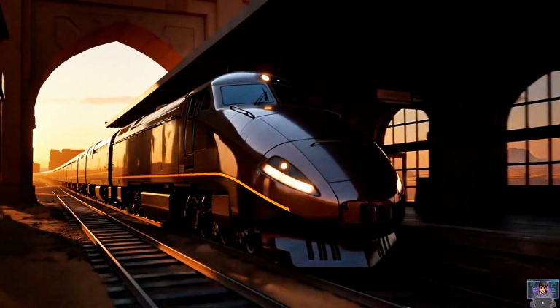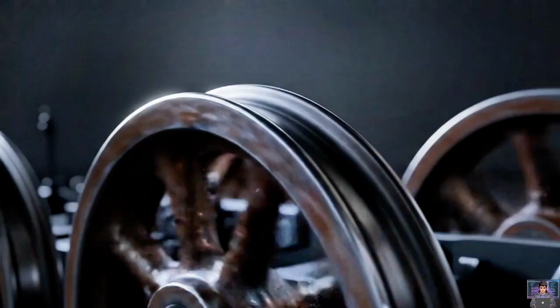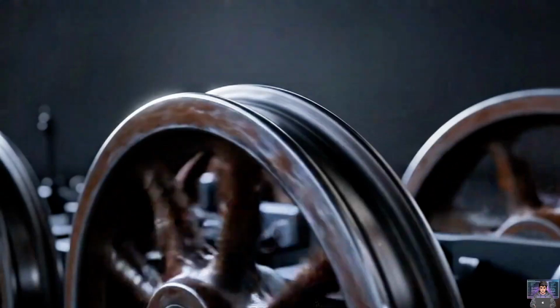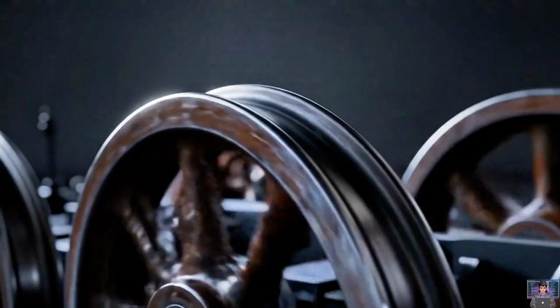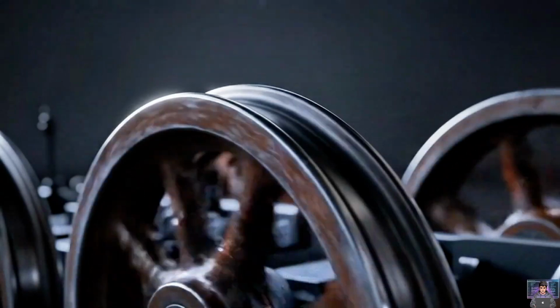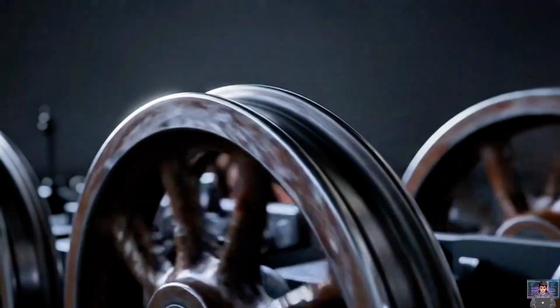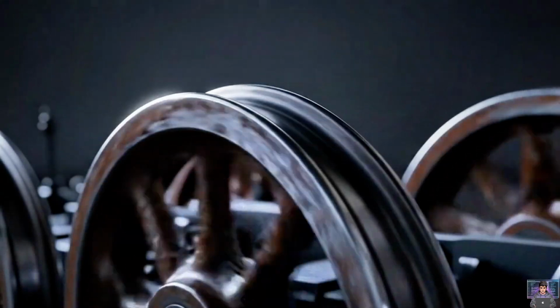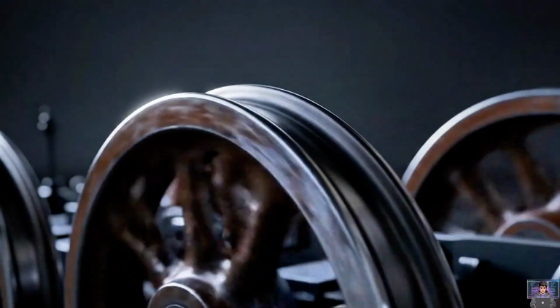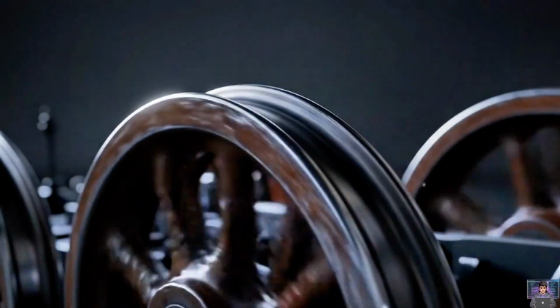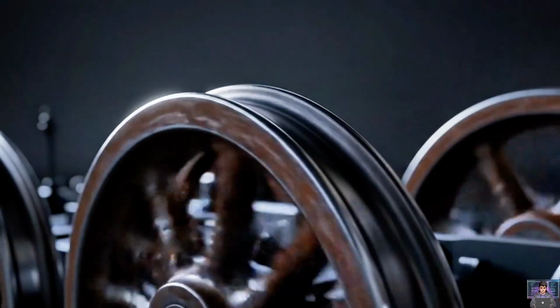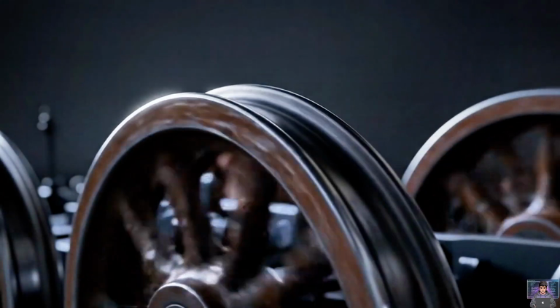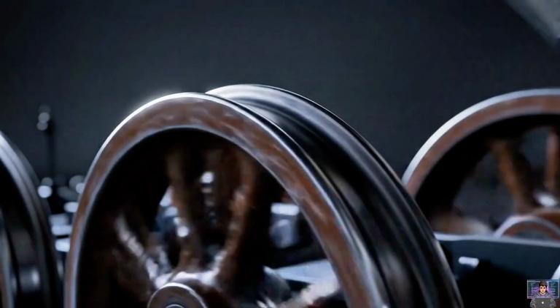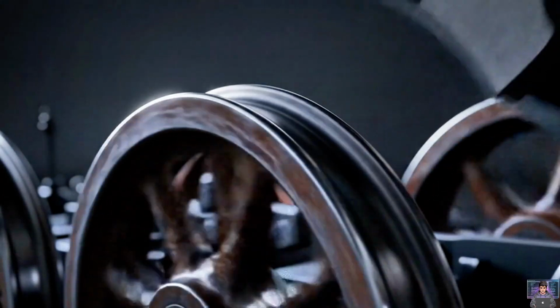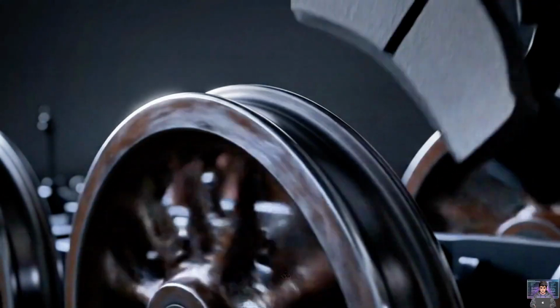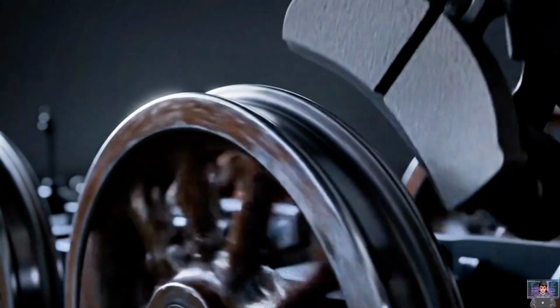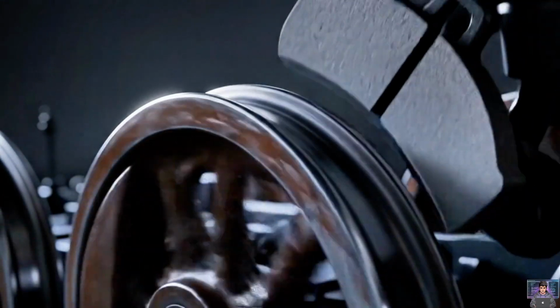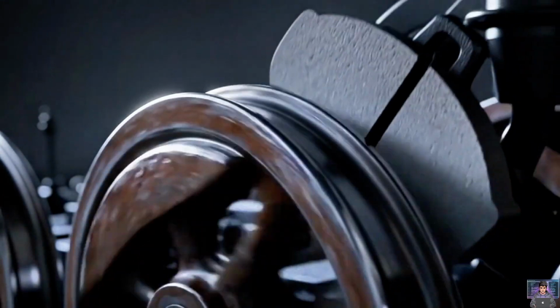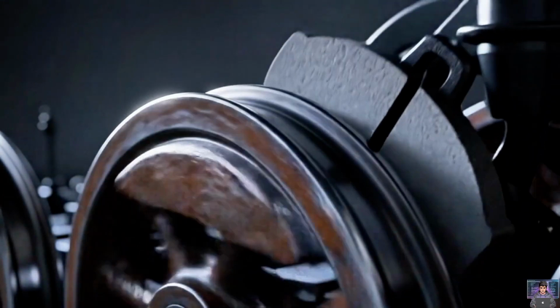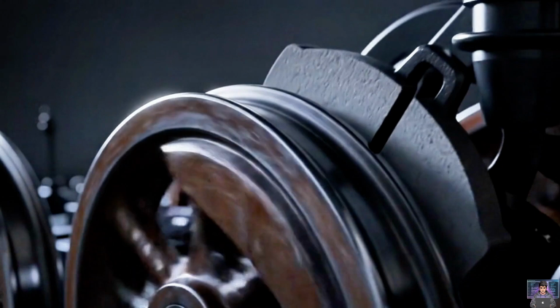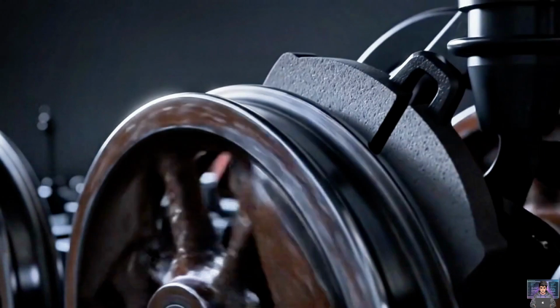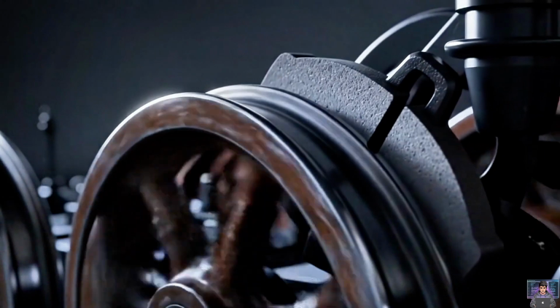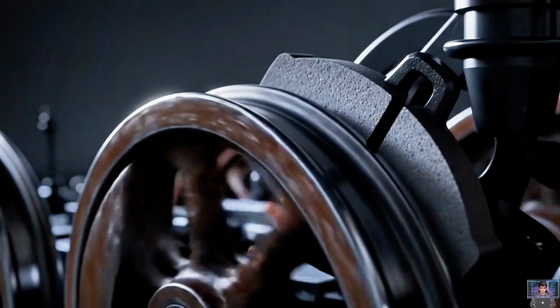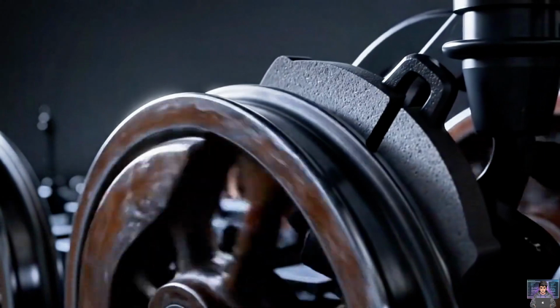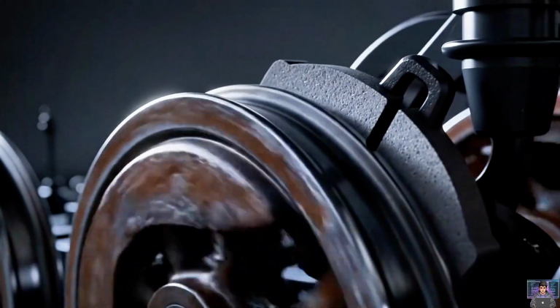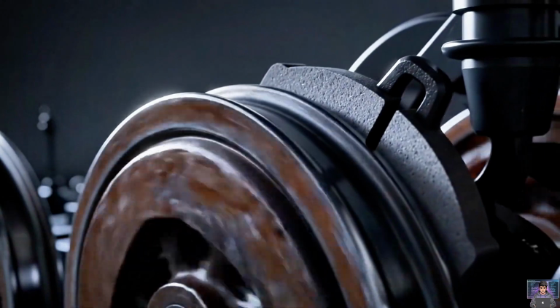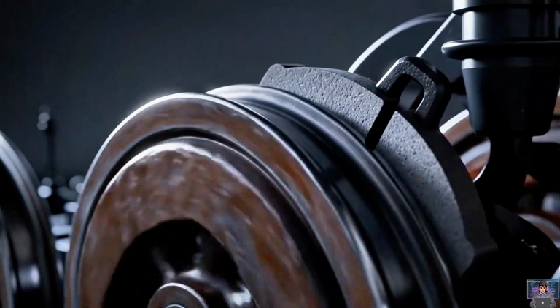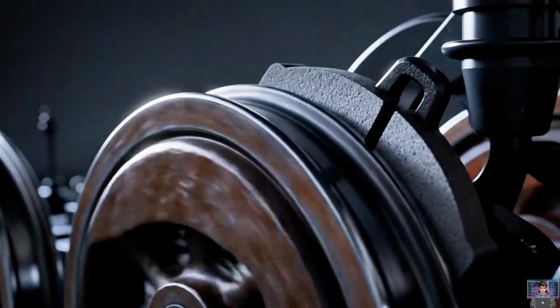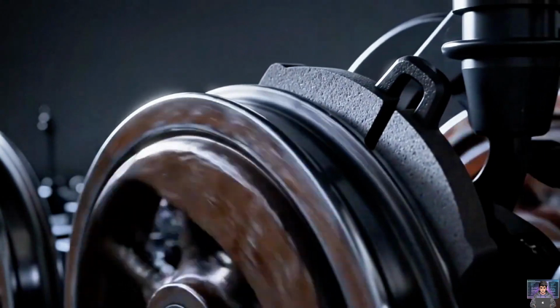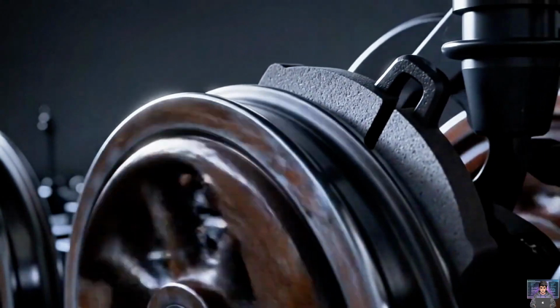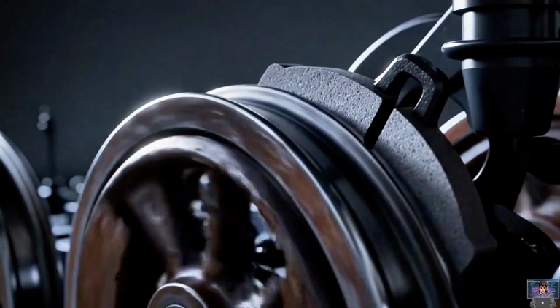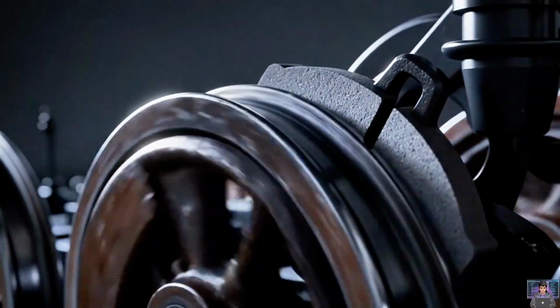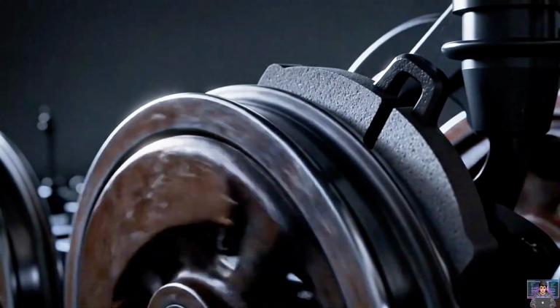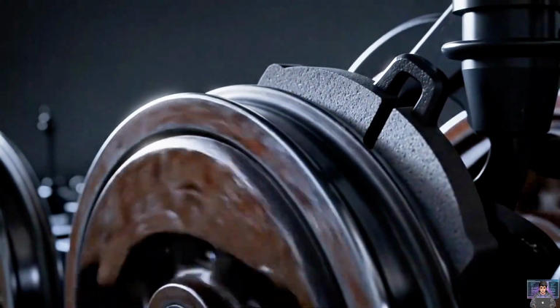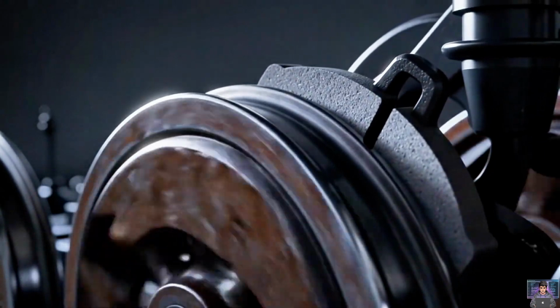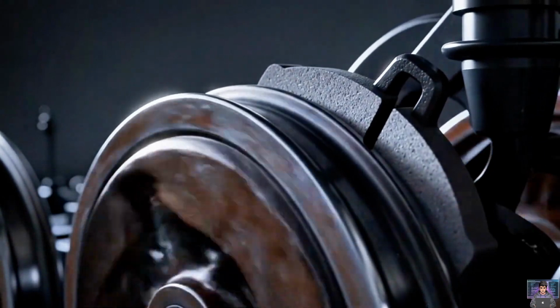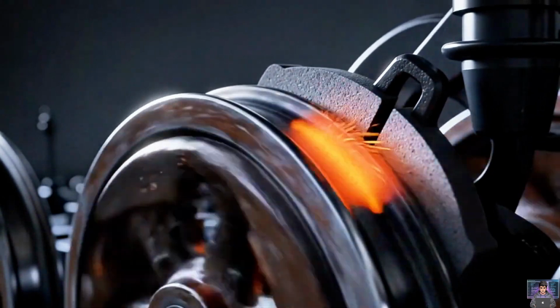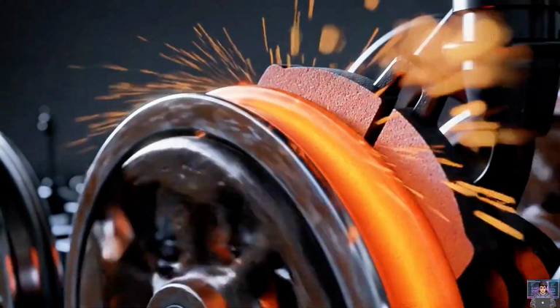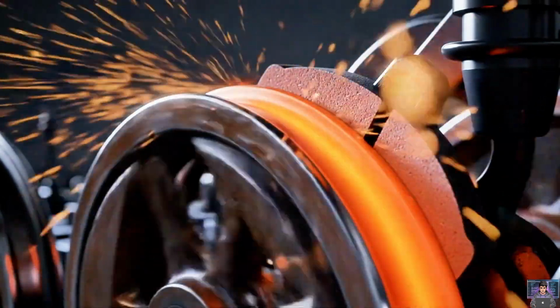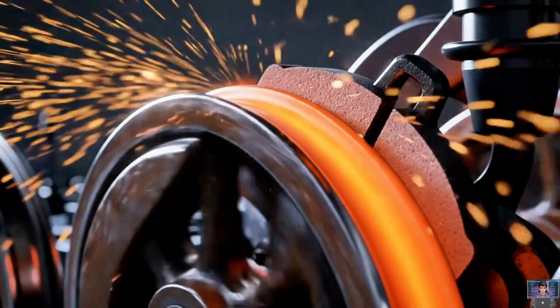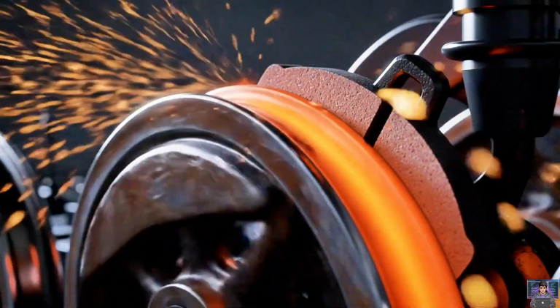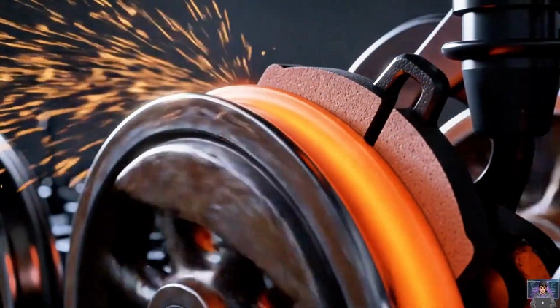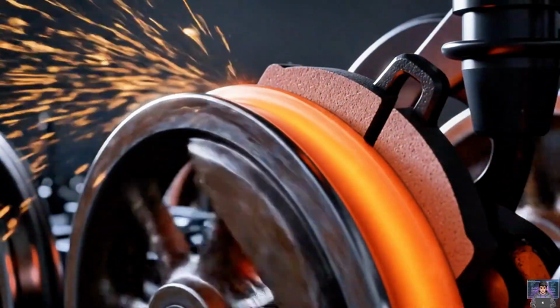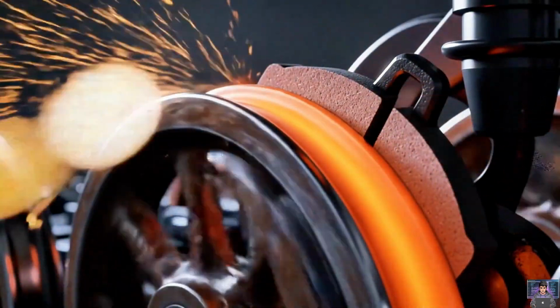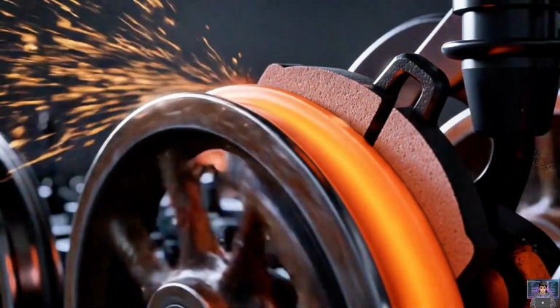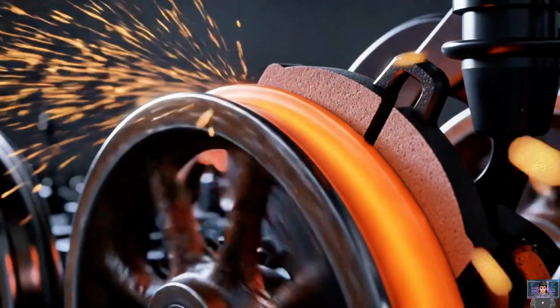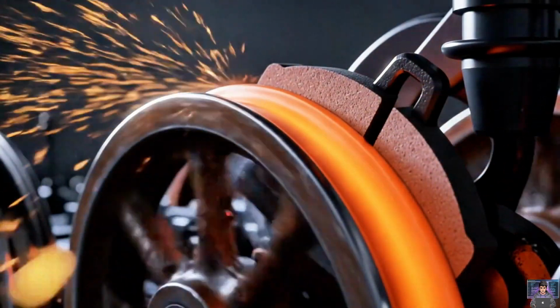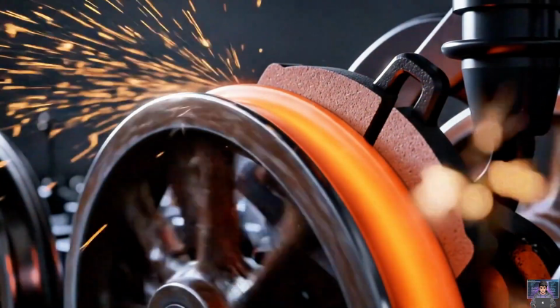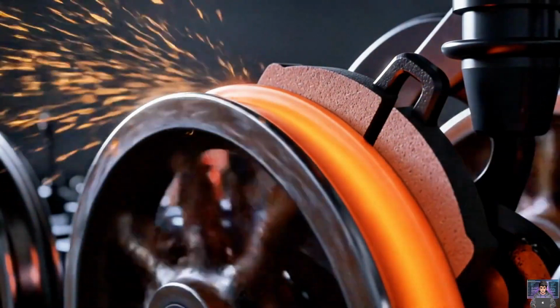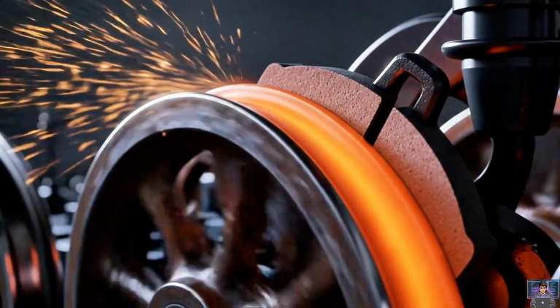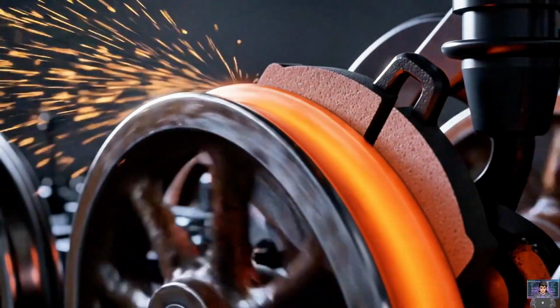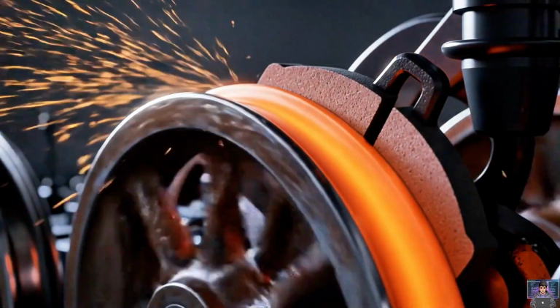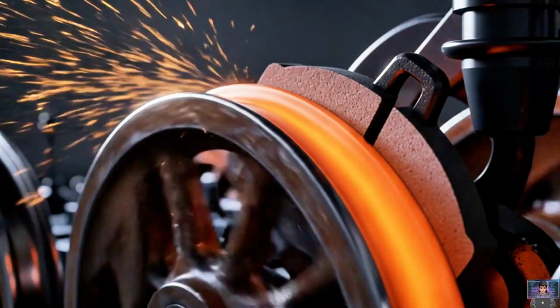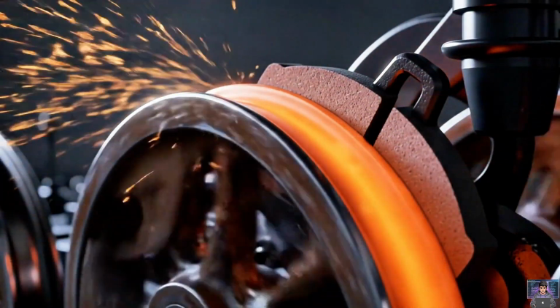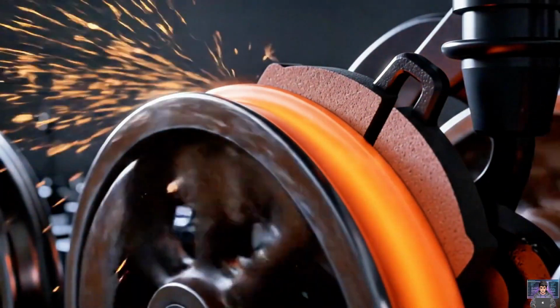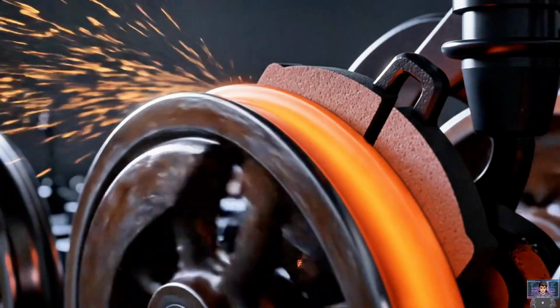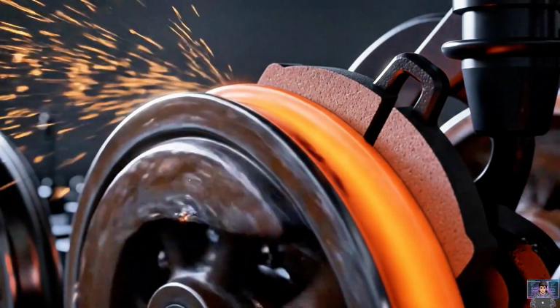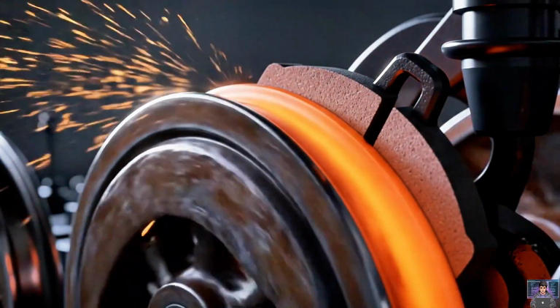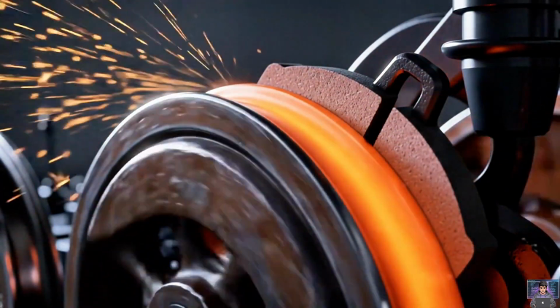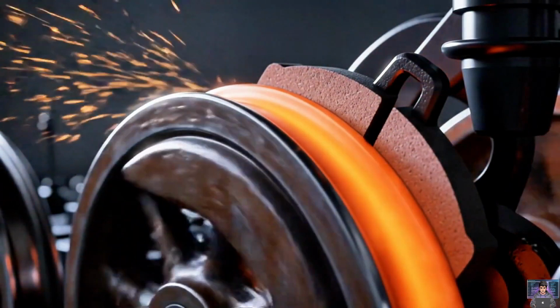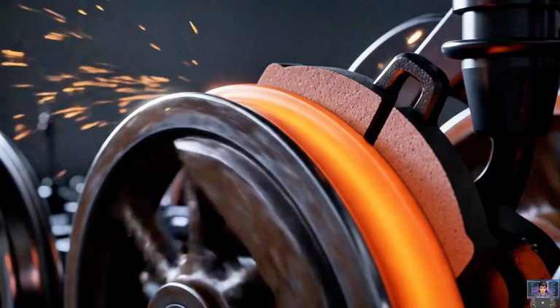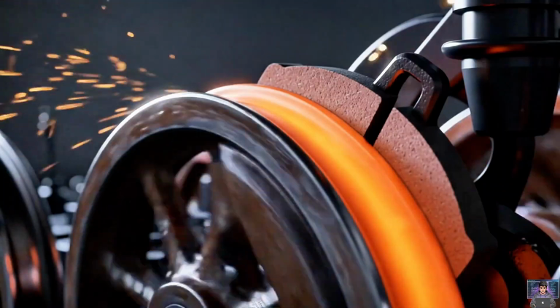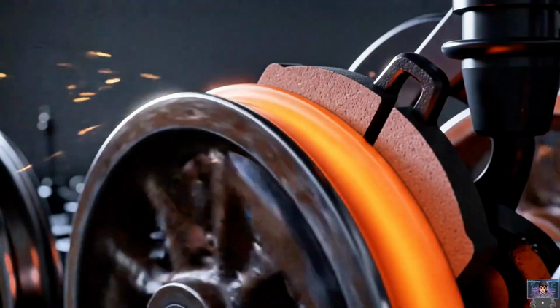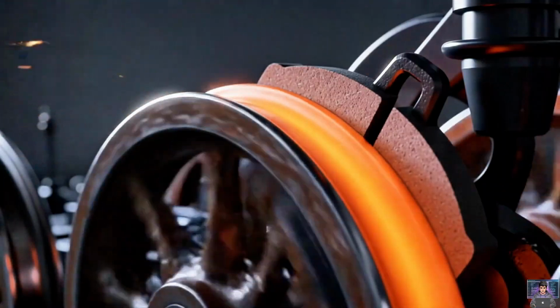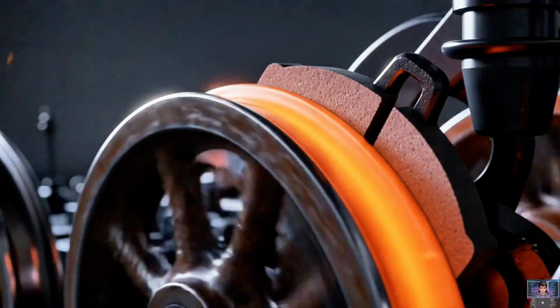It's all about friction. Pressing a pad against the wheel creates resistance, converting motion into heat, stopping the train.